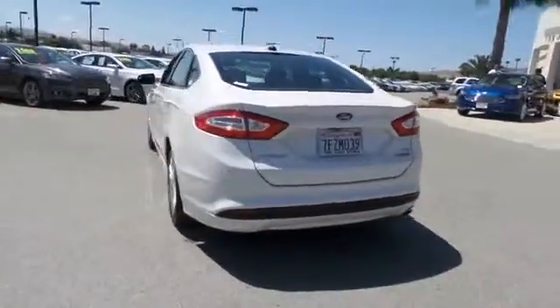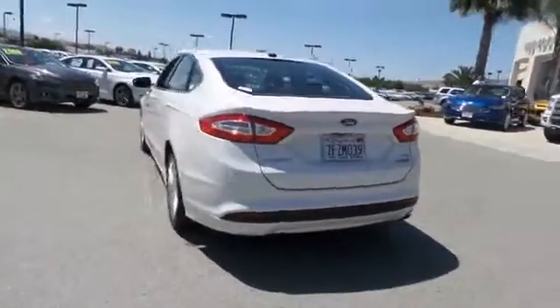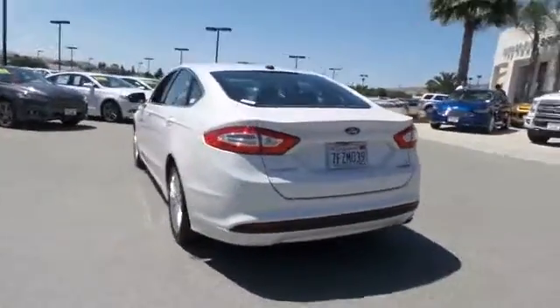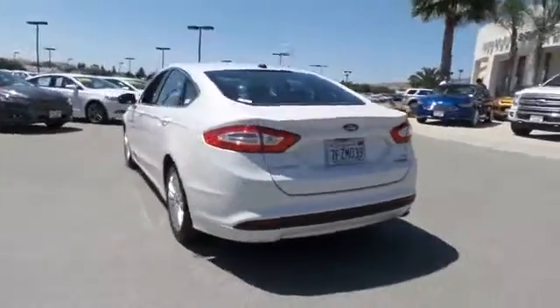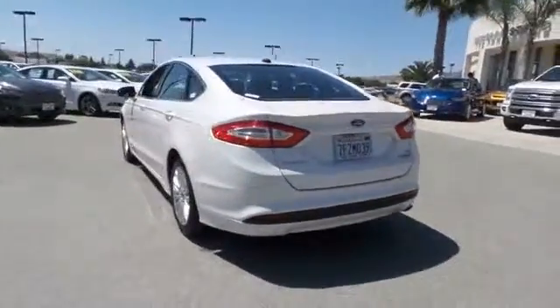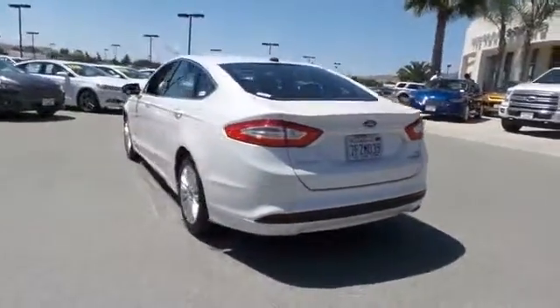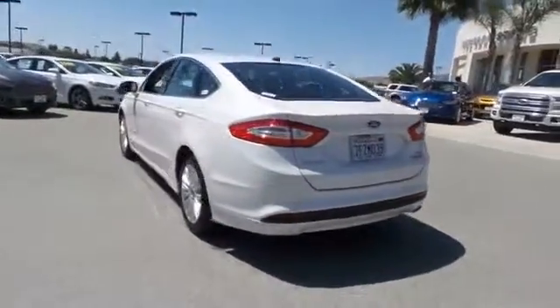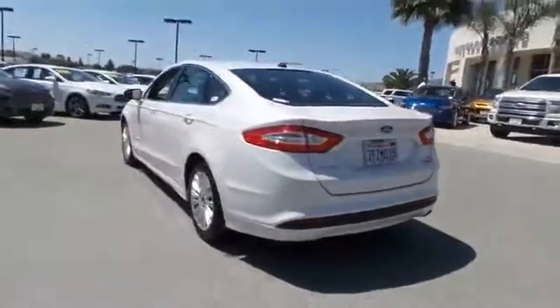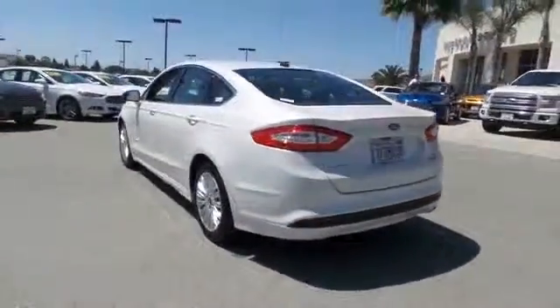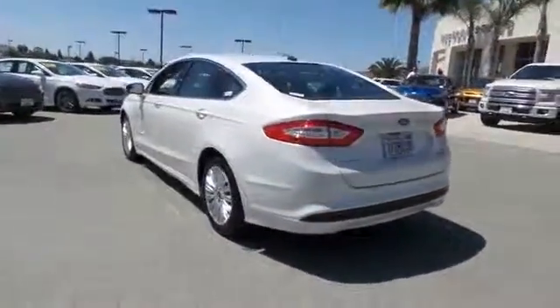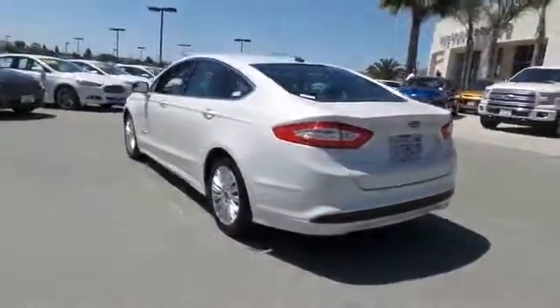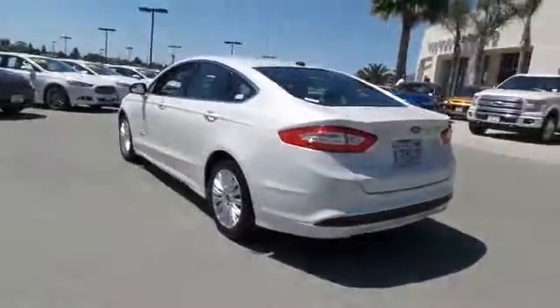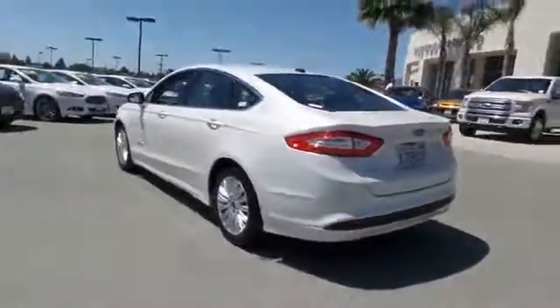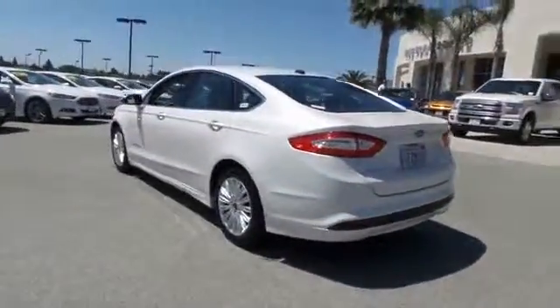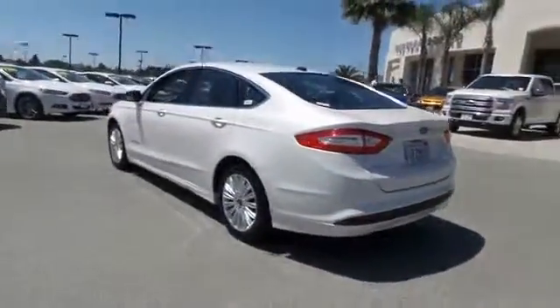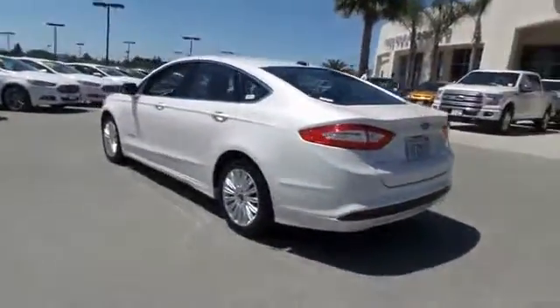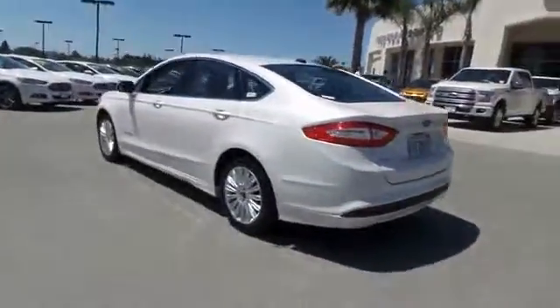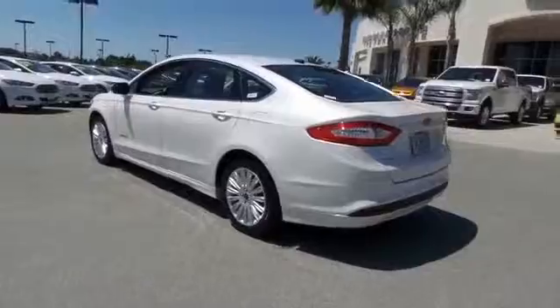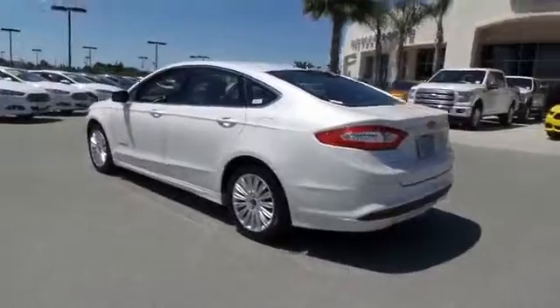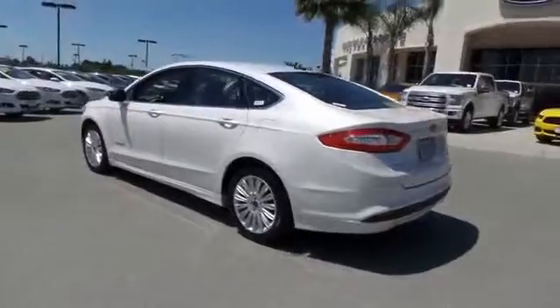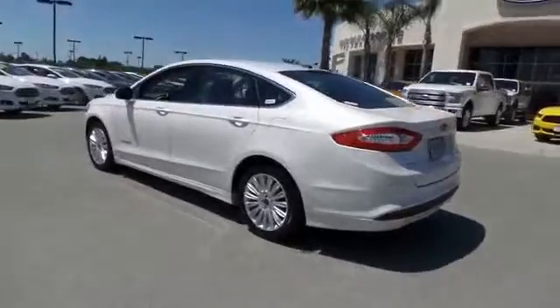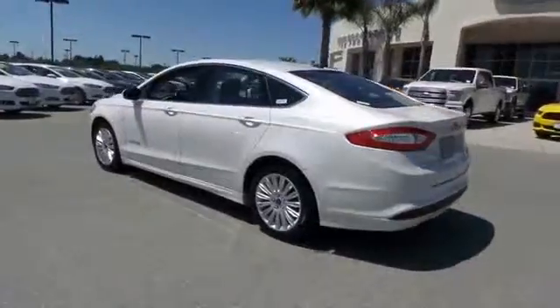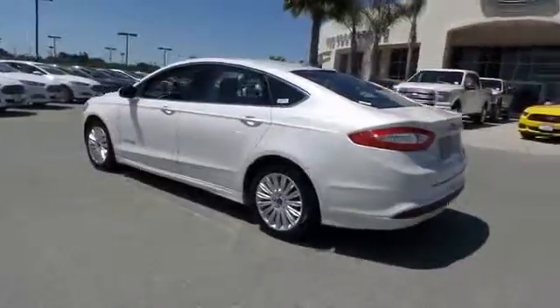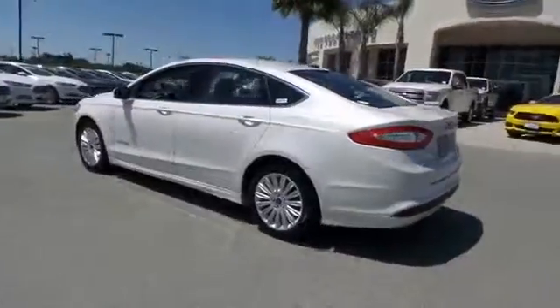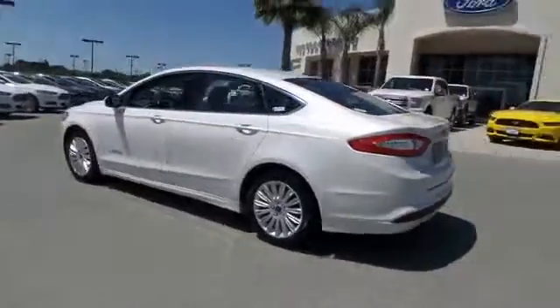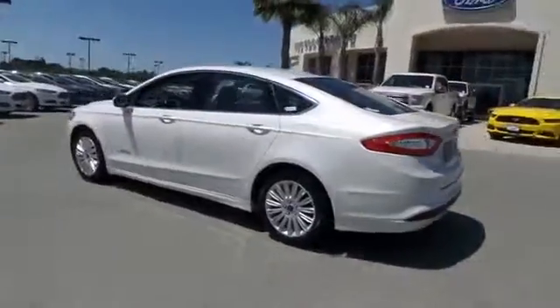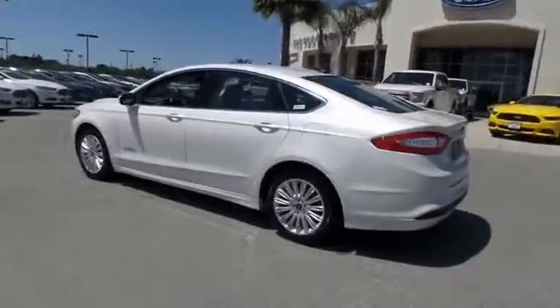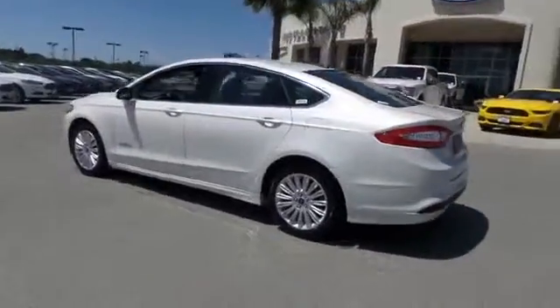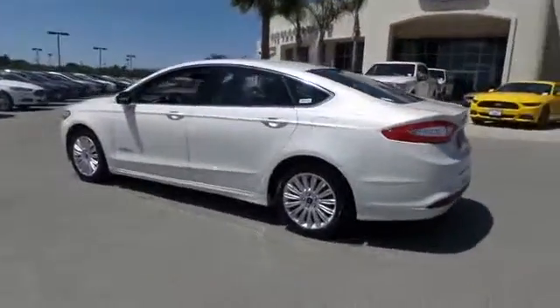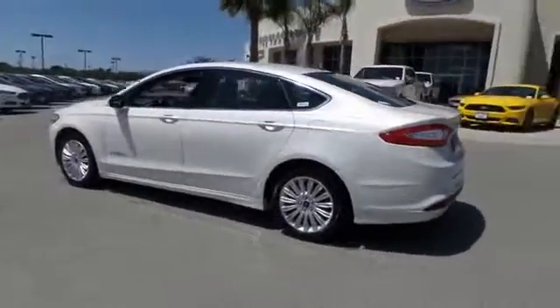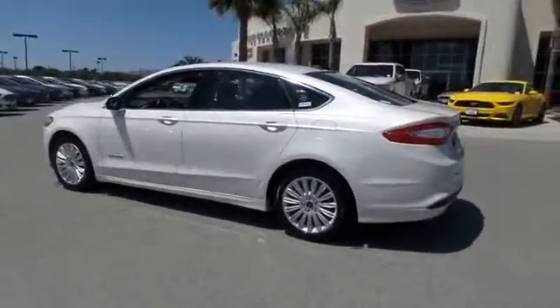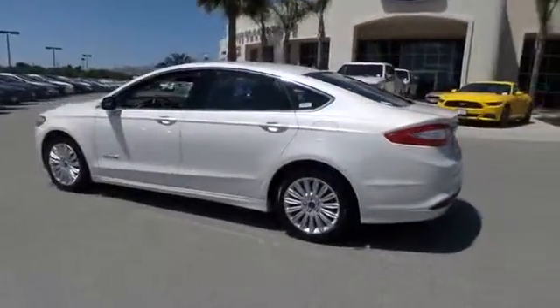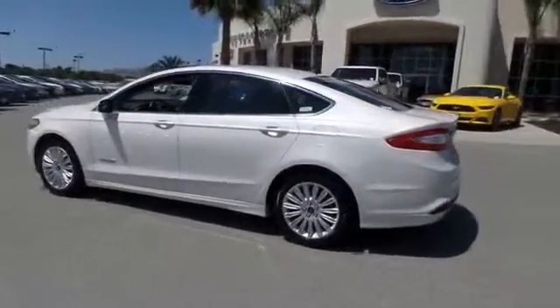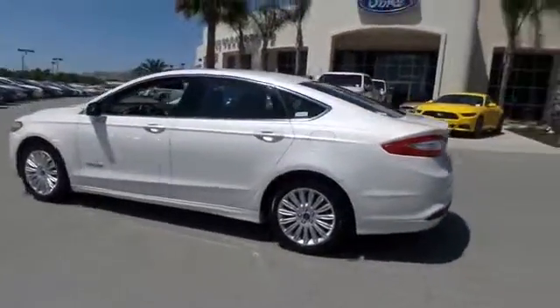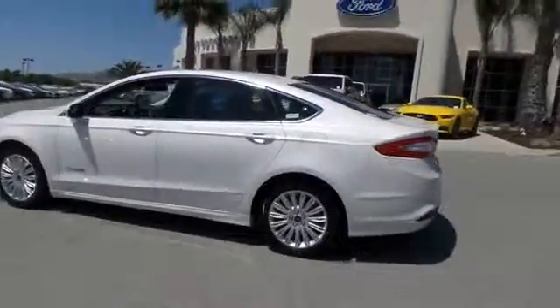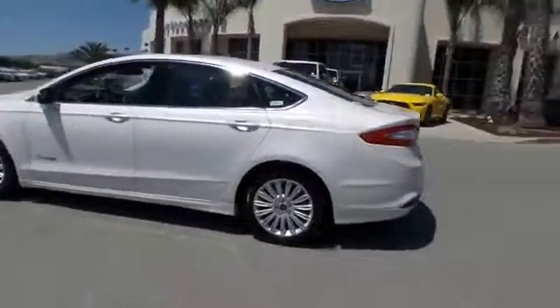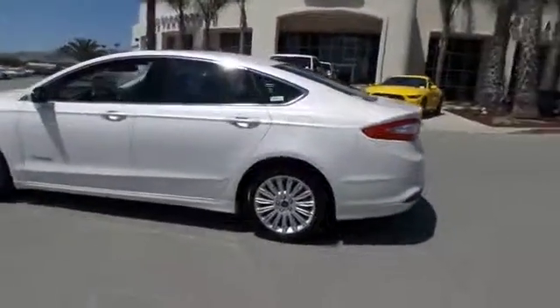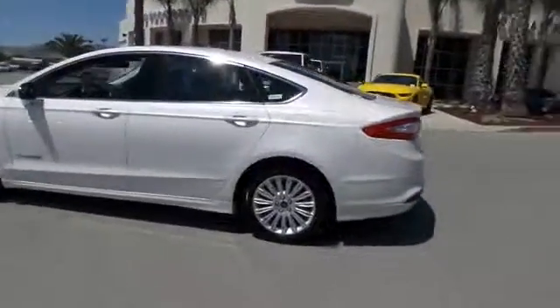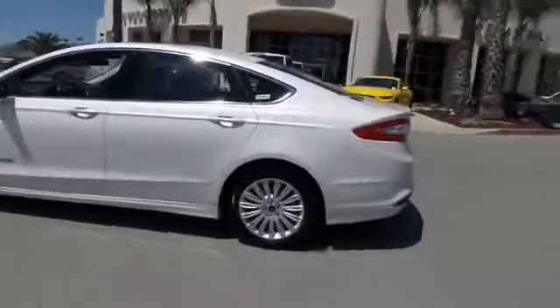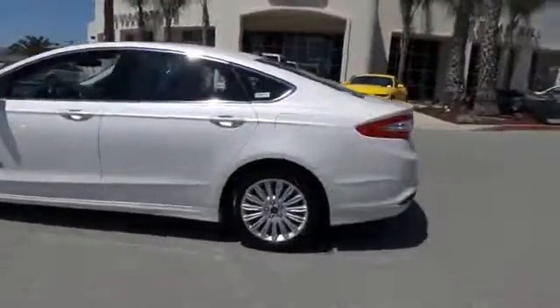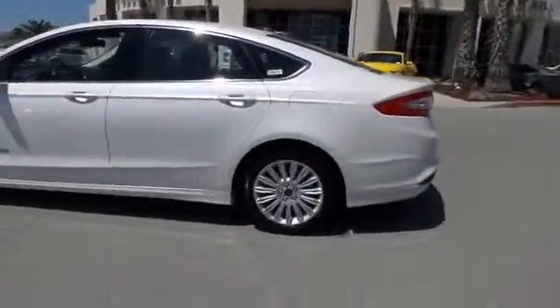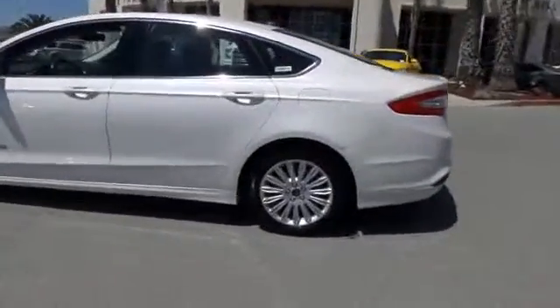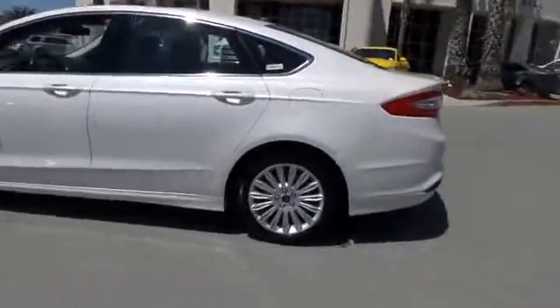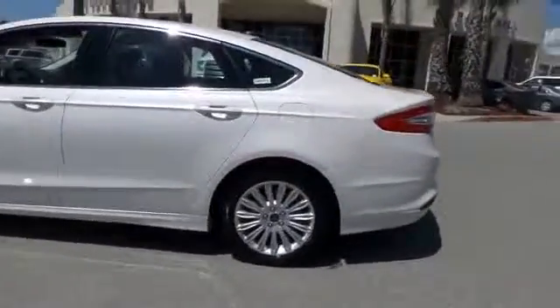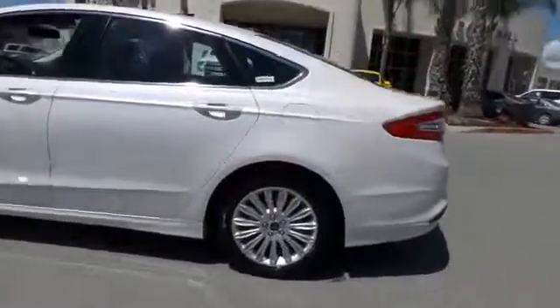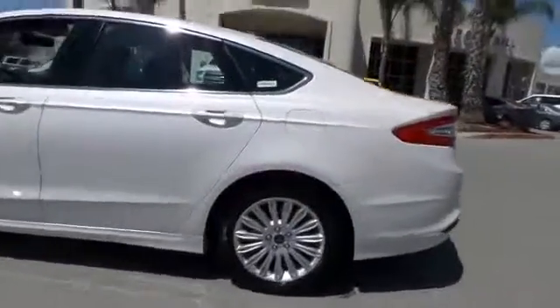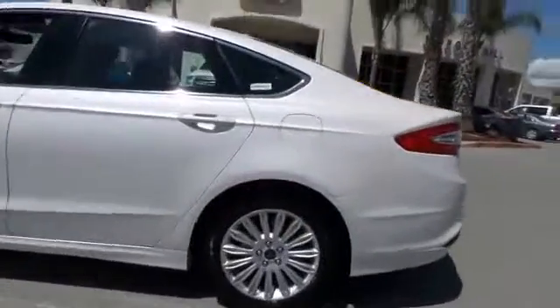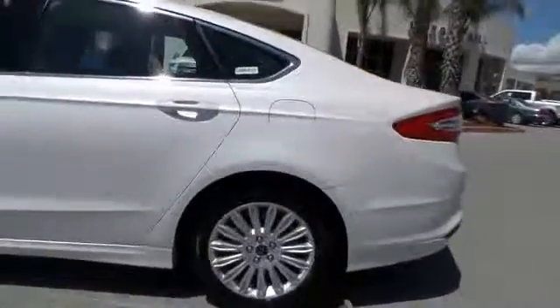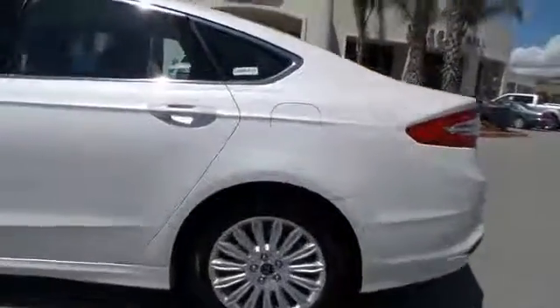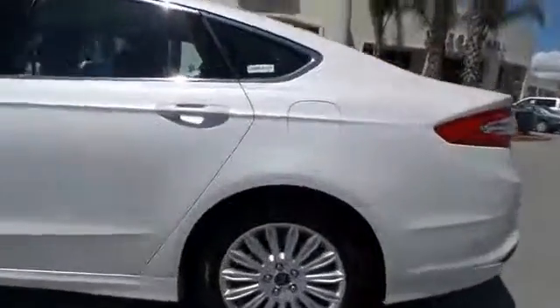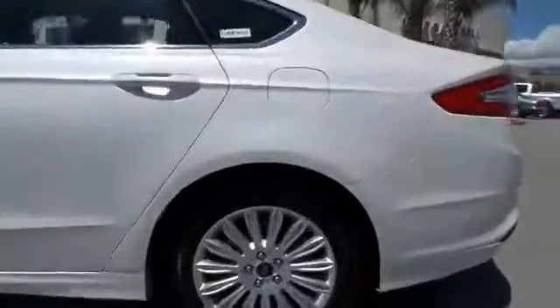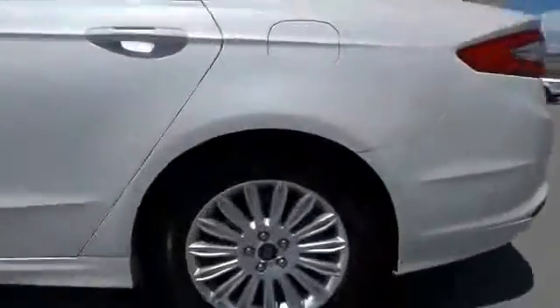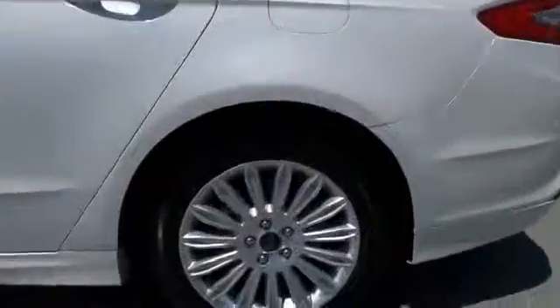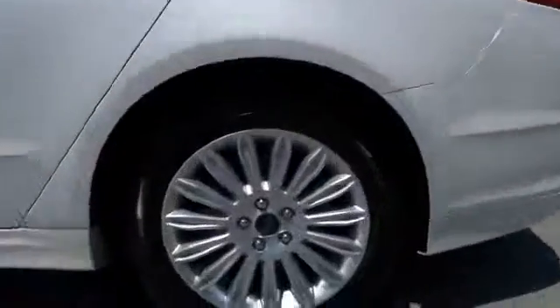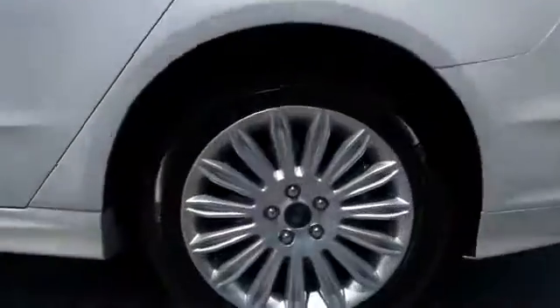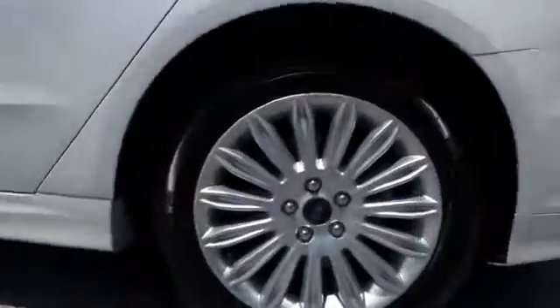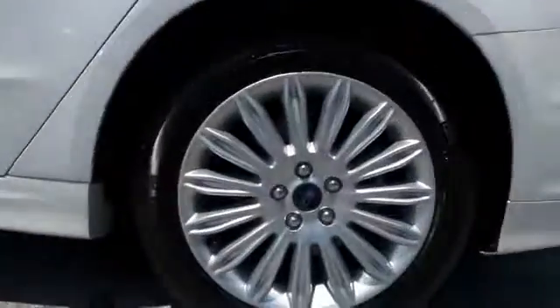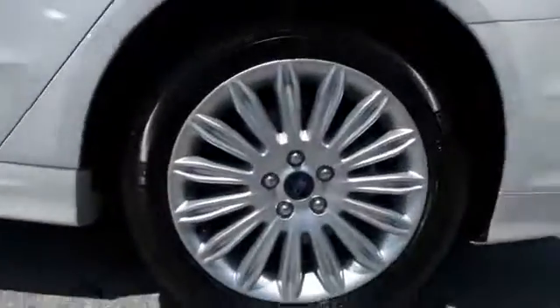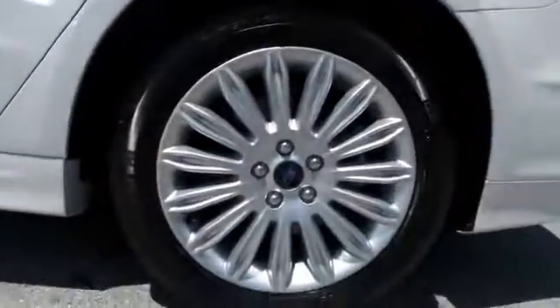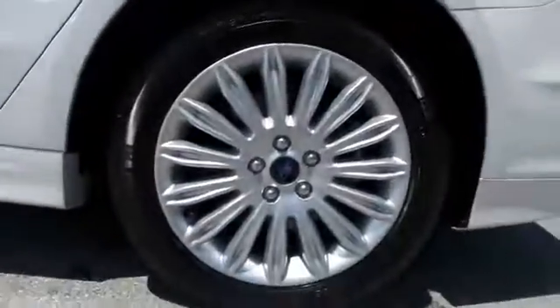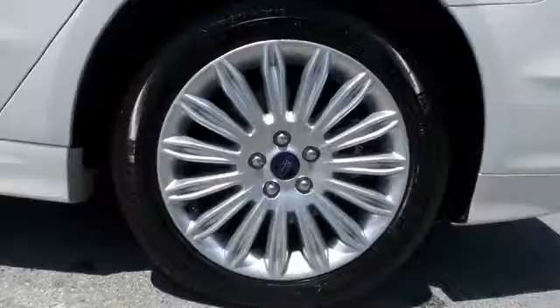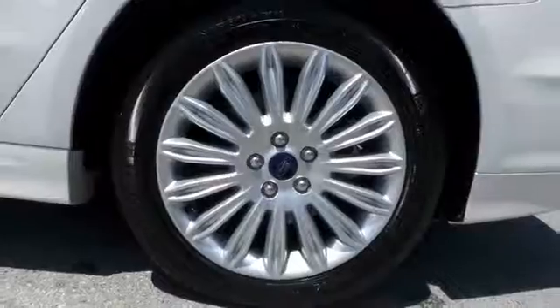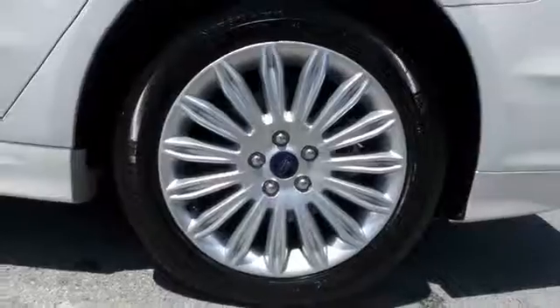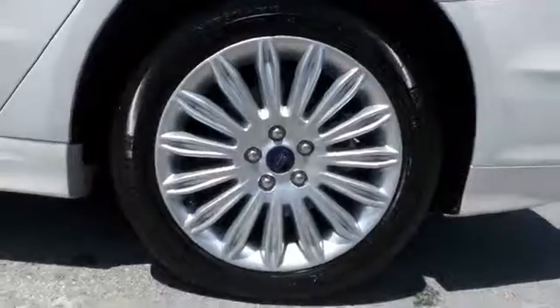Trip computer, remote keyless entry, tachometer, overhead console, panic alarm, brake assist, driver vanity mirror.